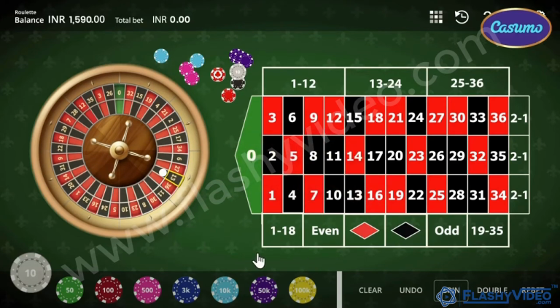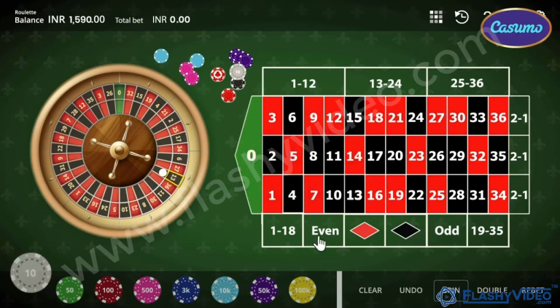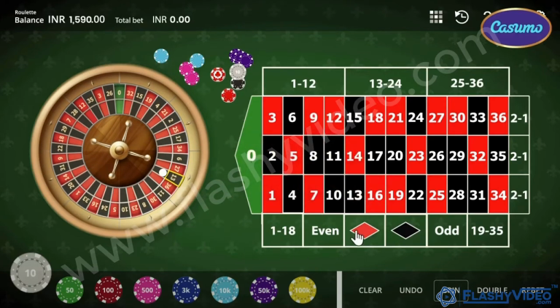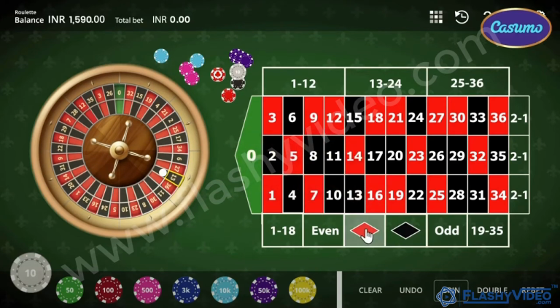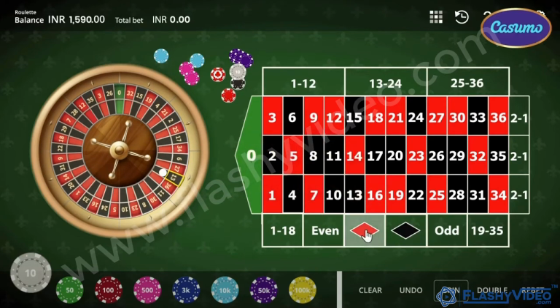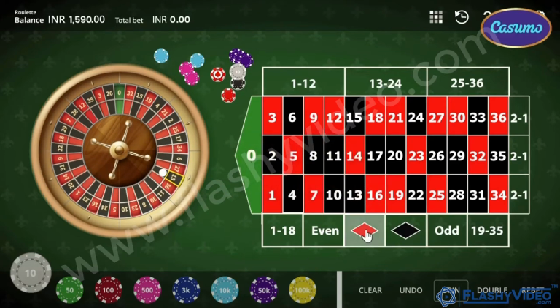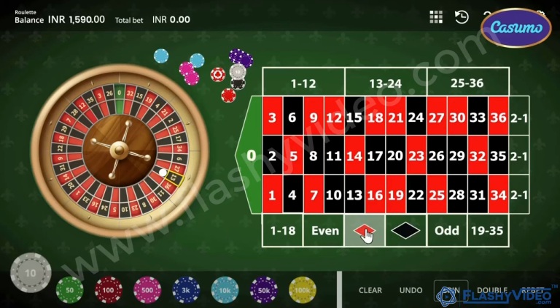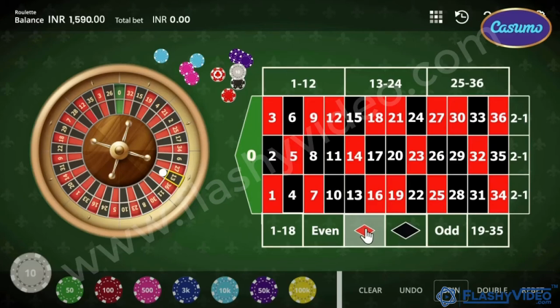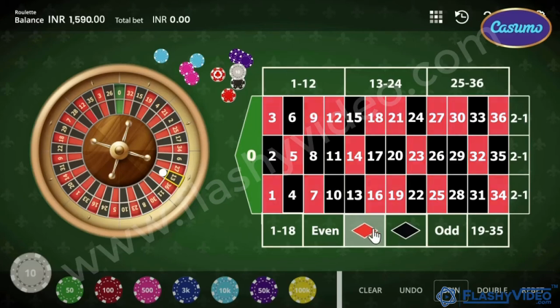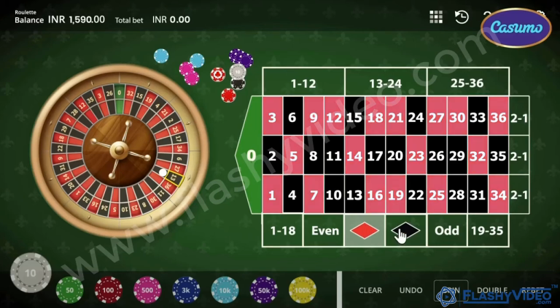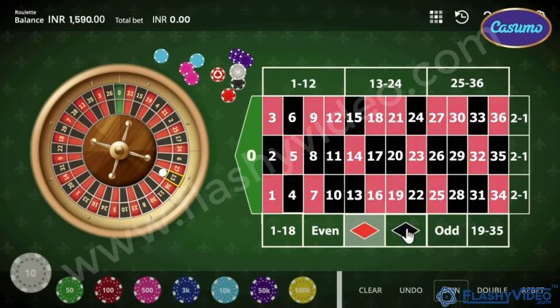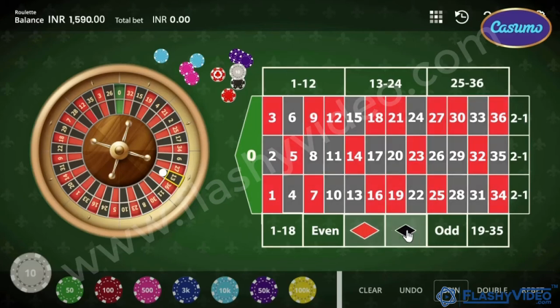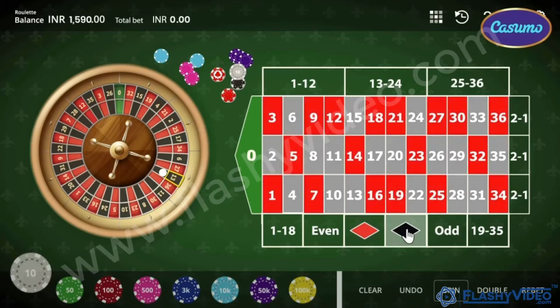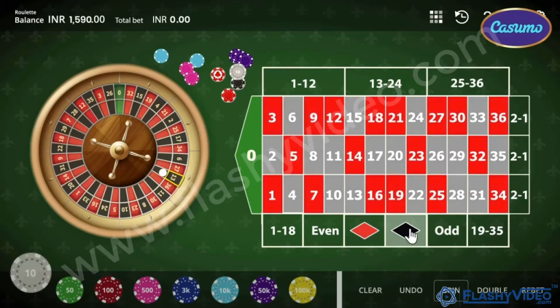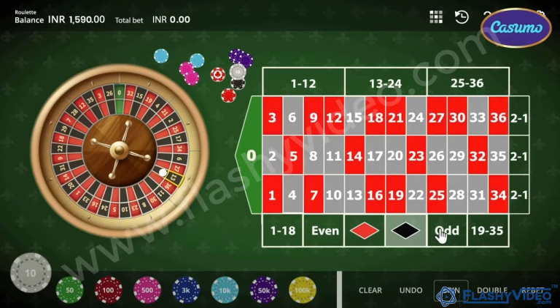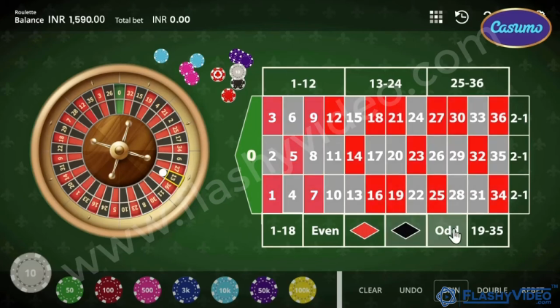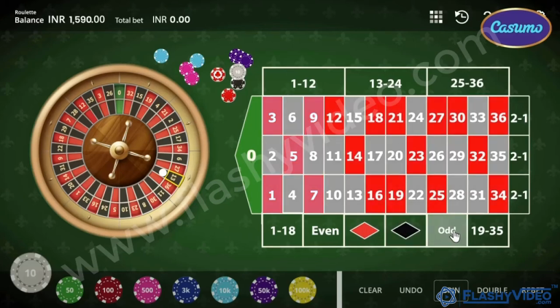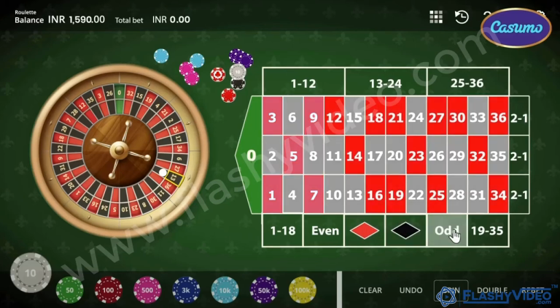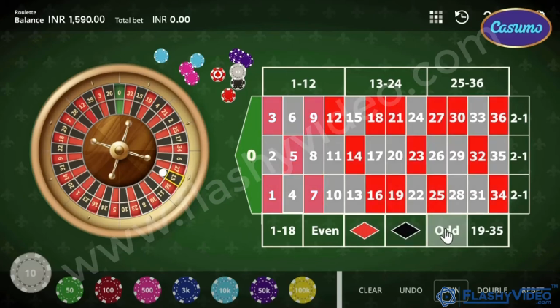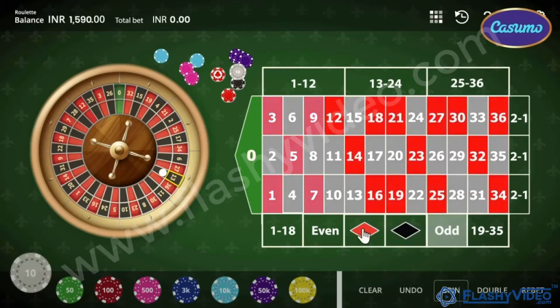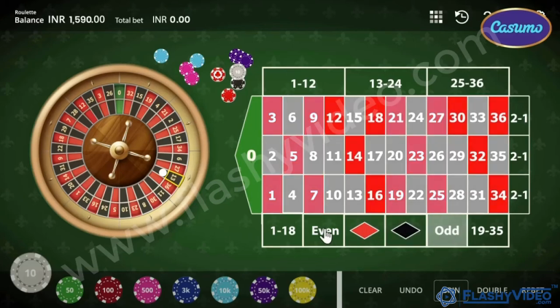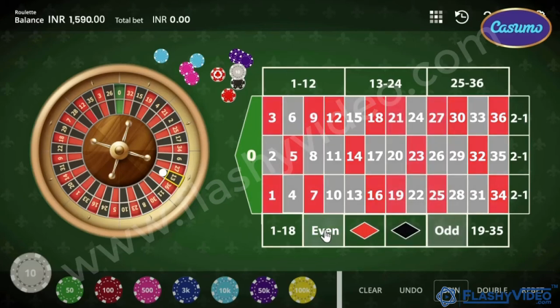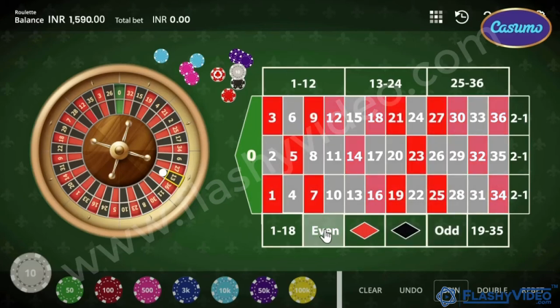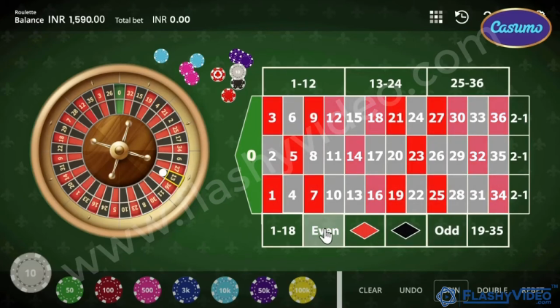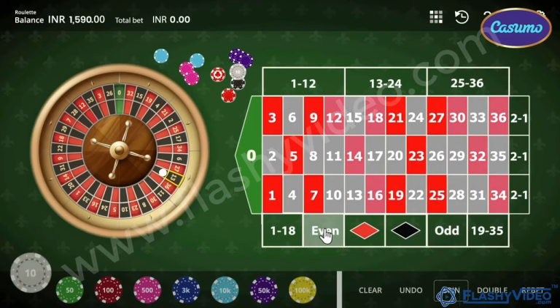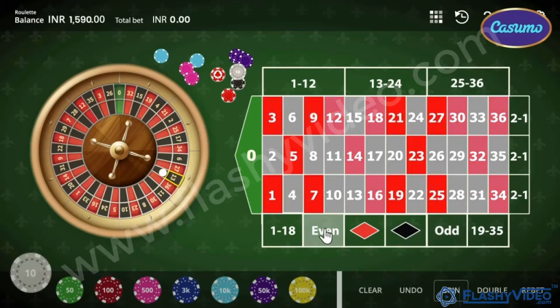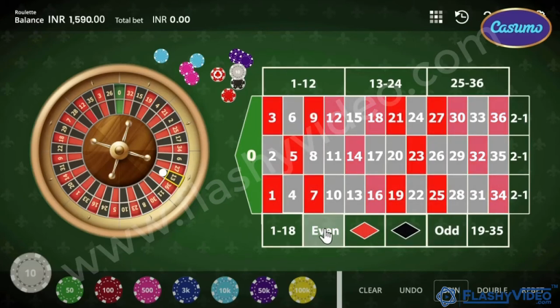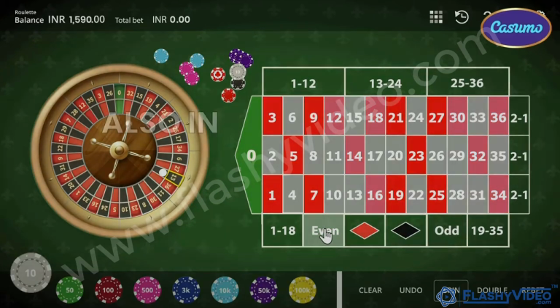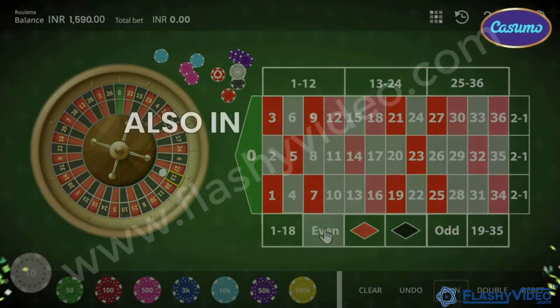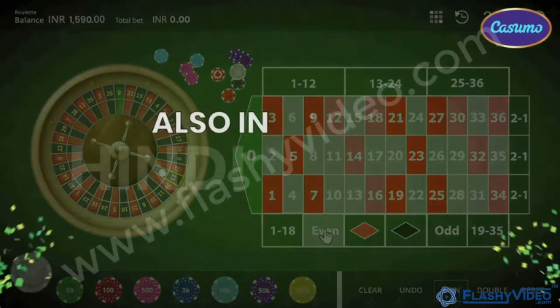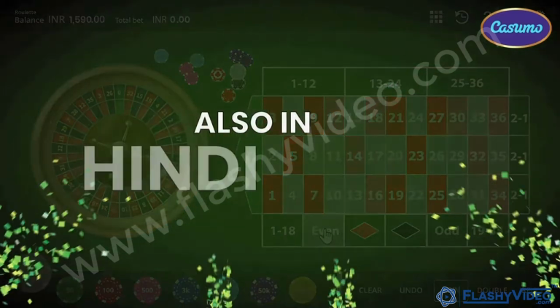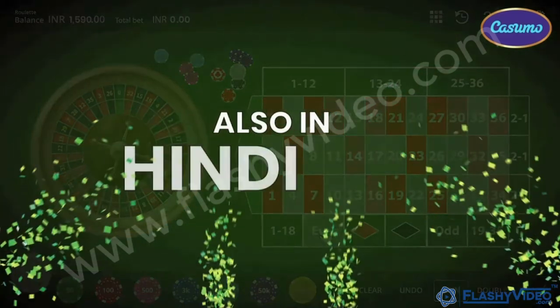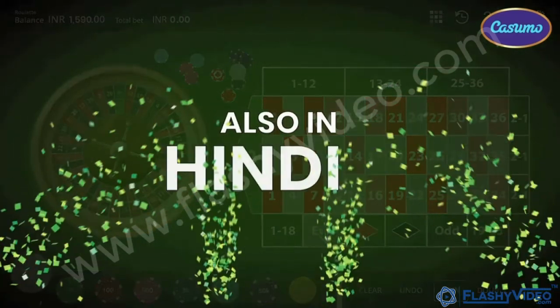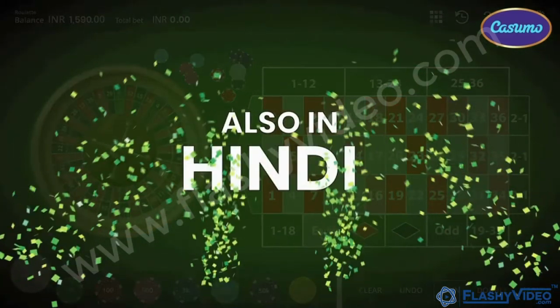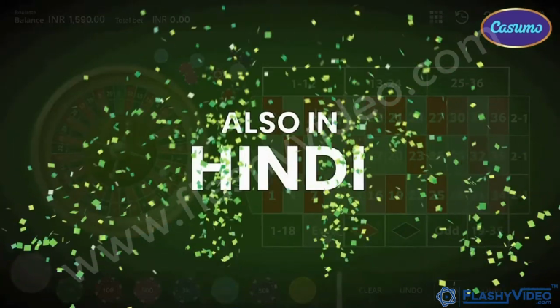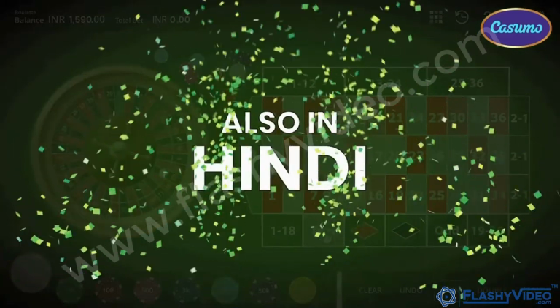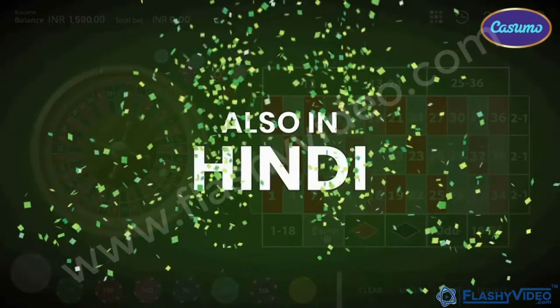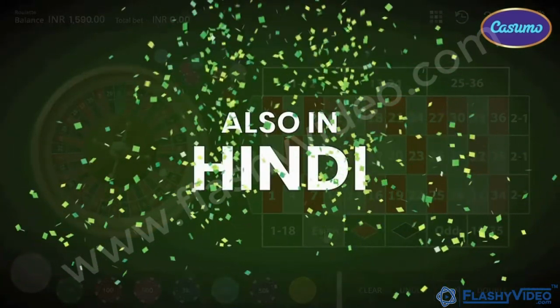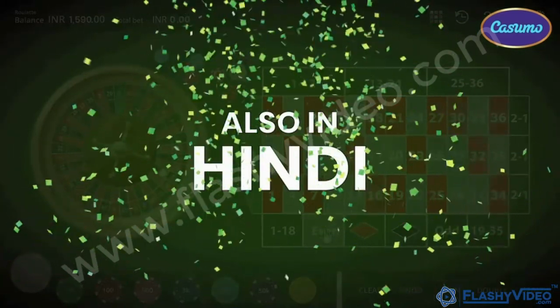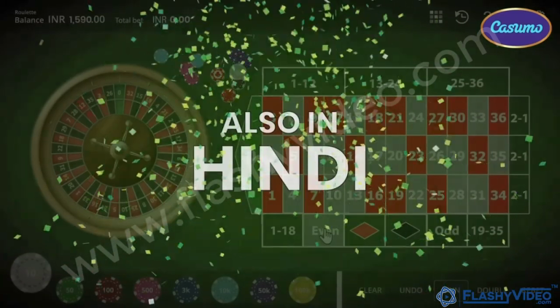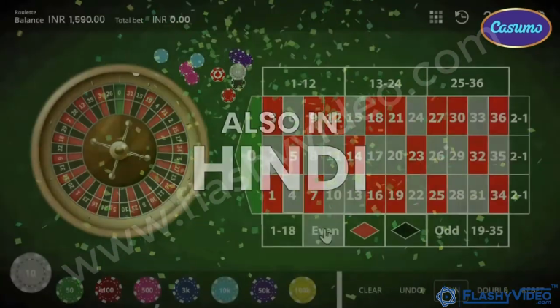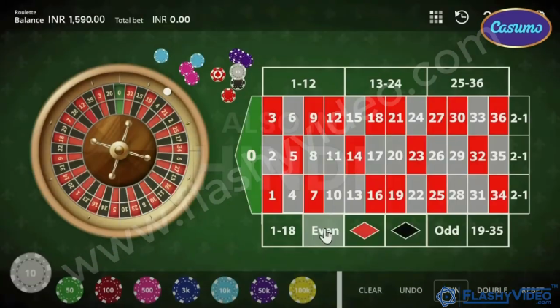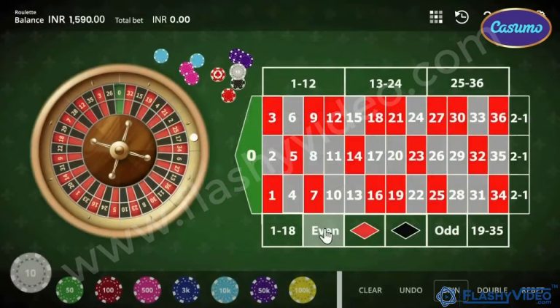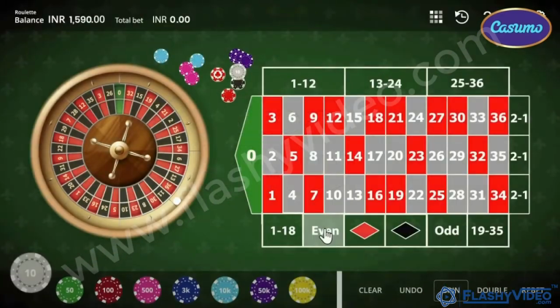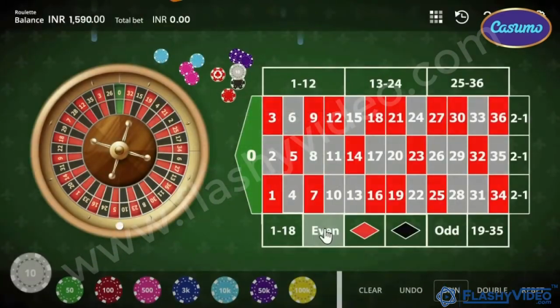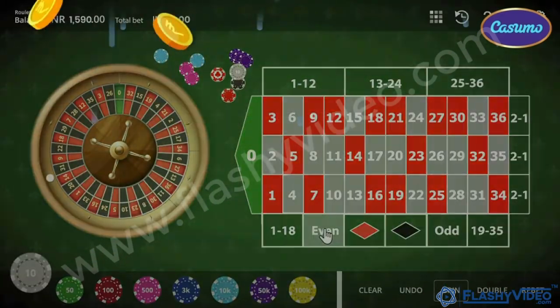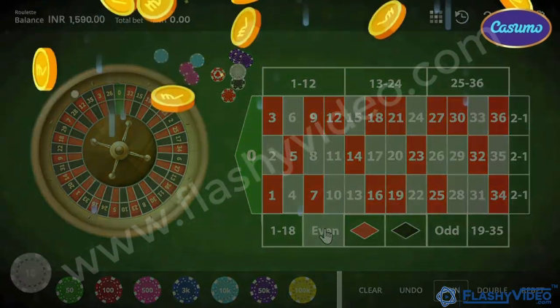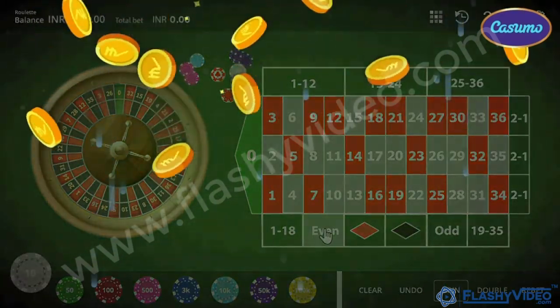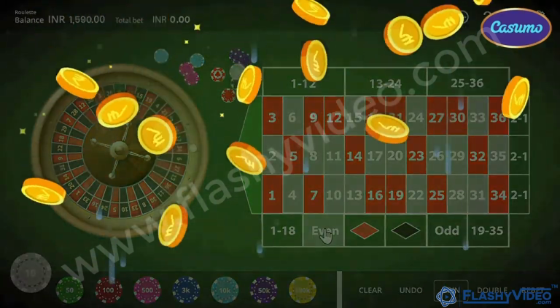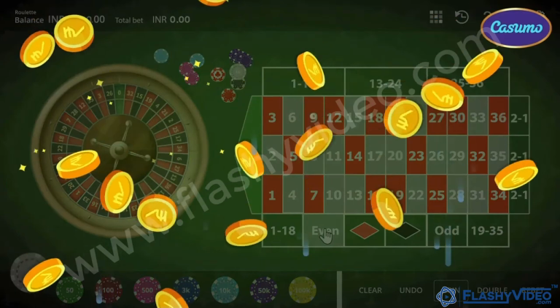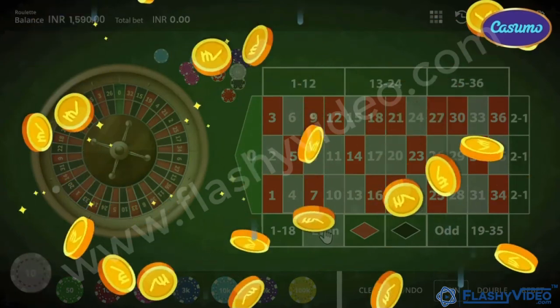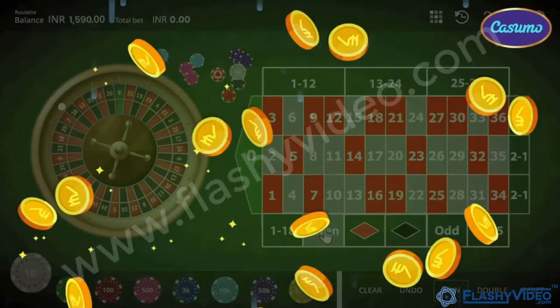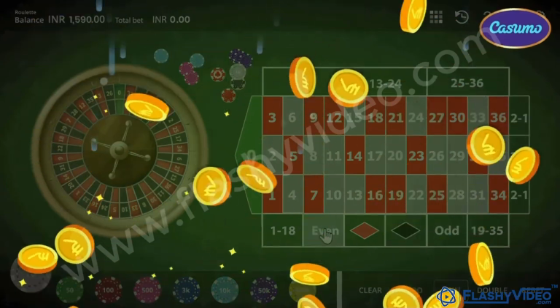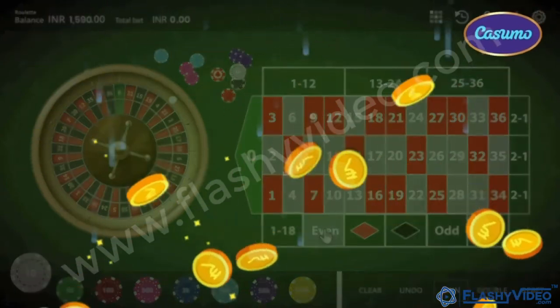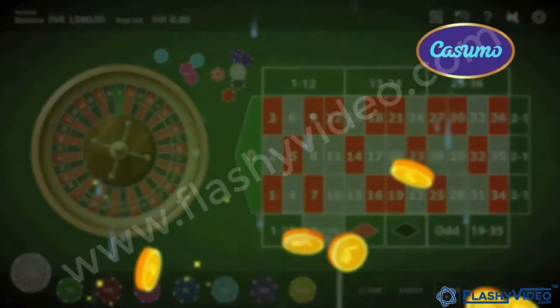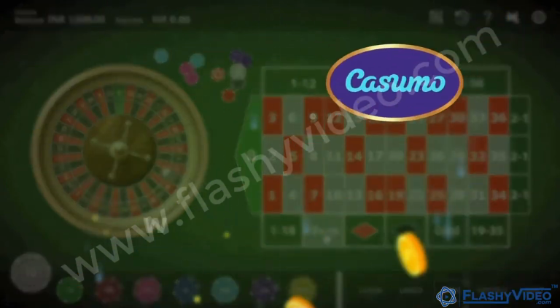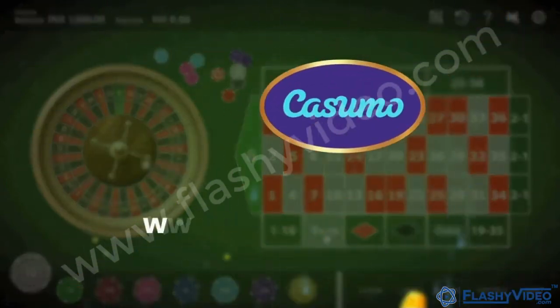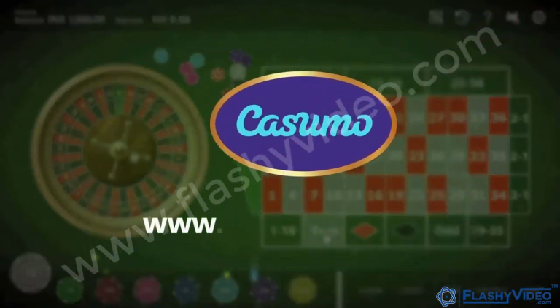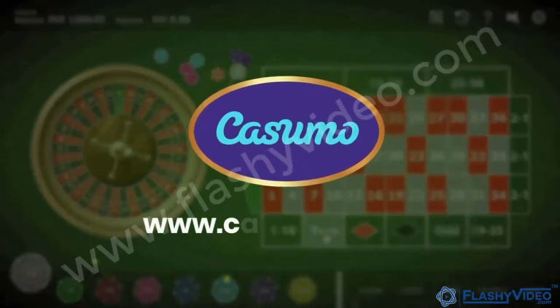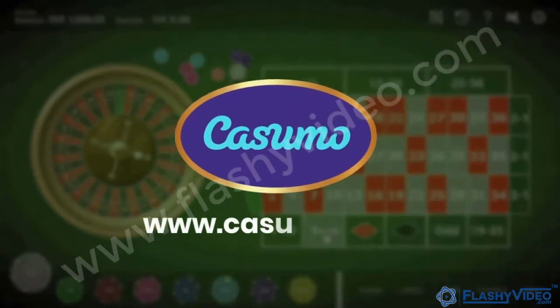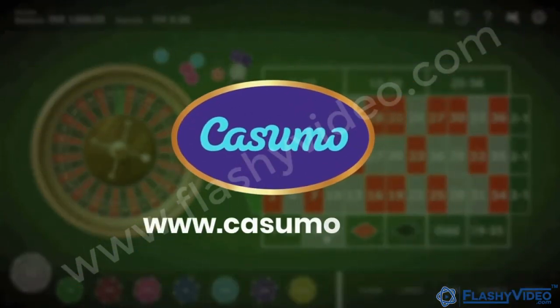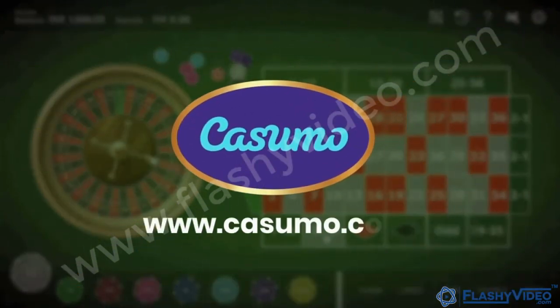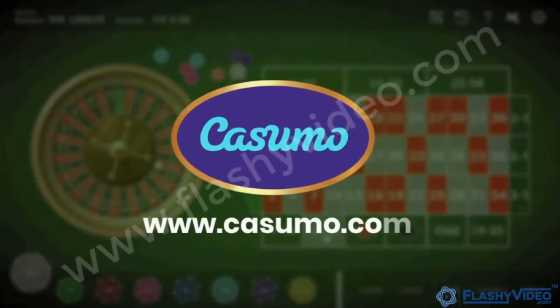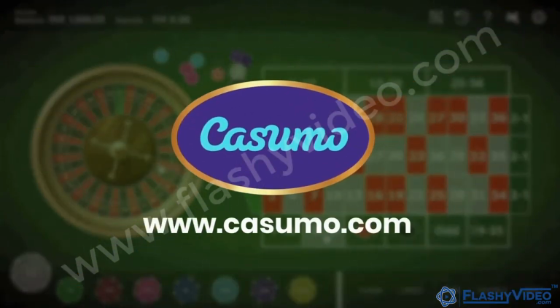You can even bet on red or black or odd or even range. It is also available for you in Hindi. Enjoy and have fun. Come play roulette on Kusumo.